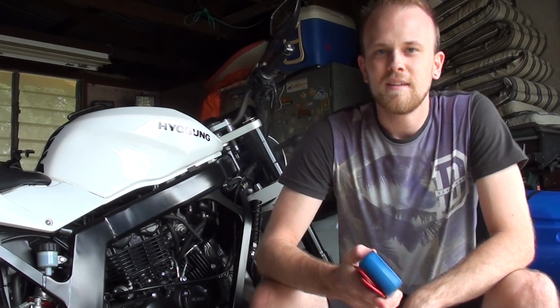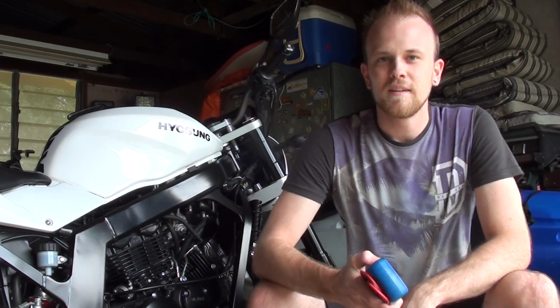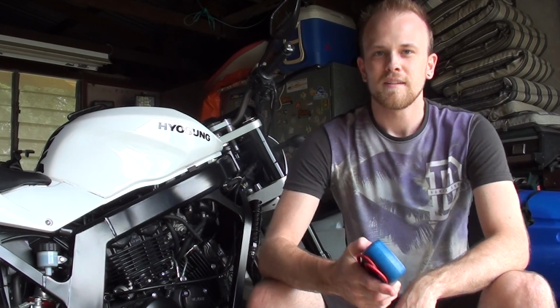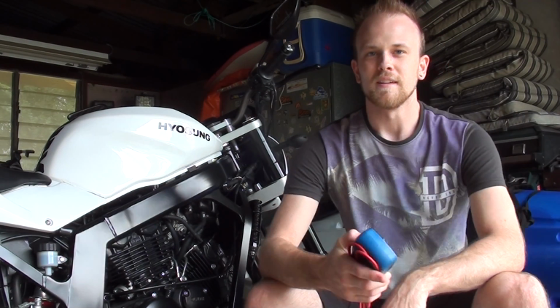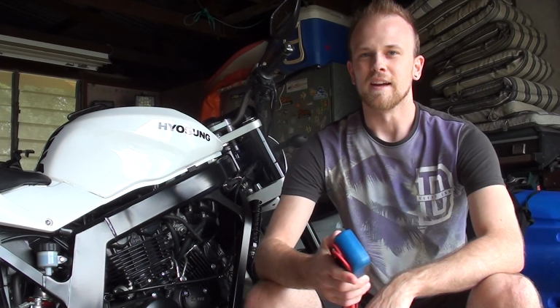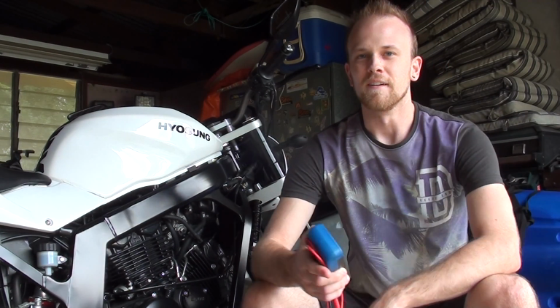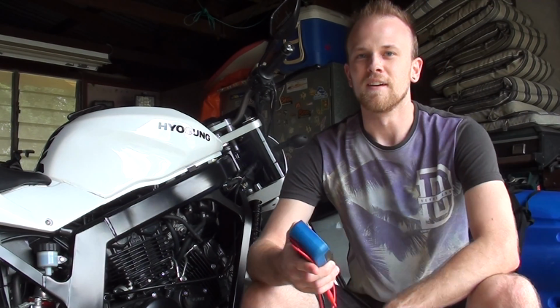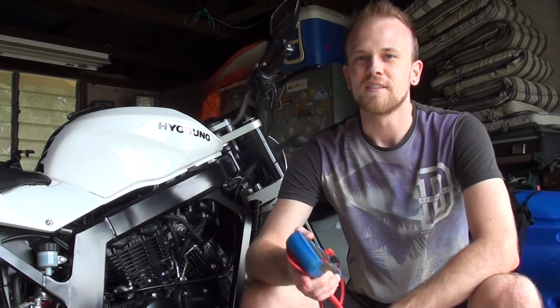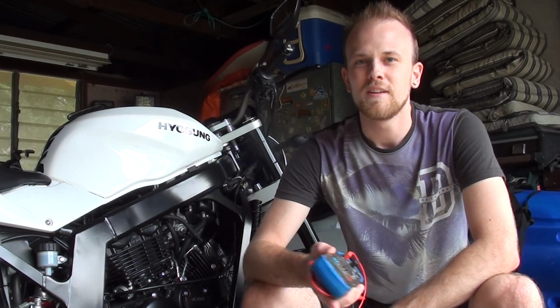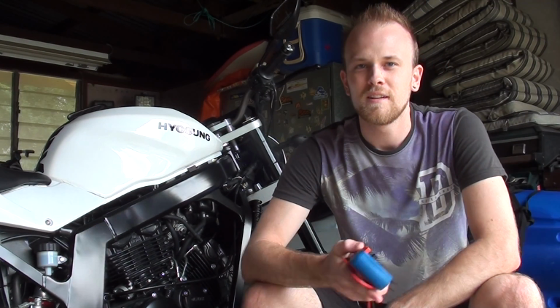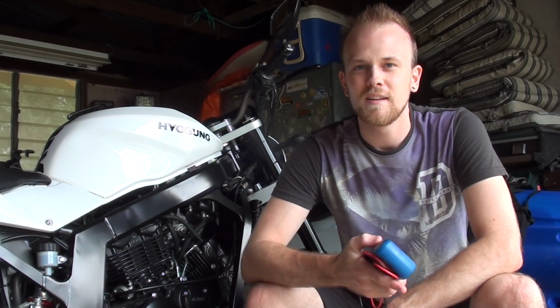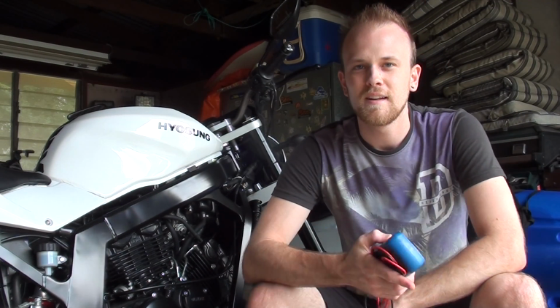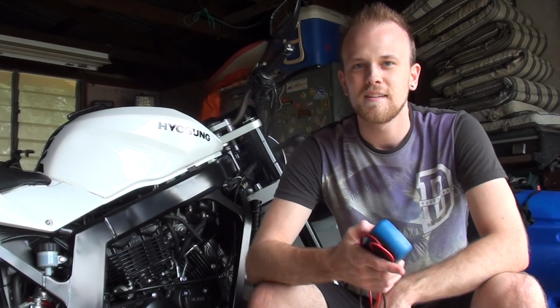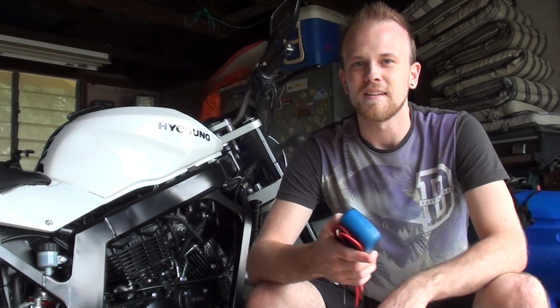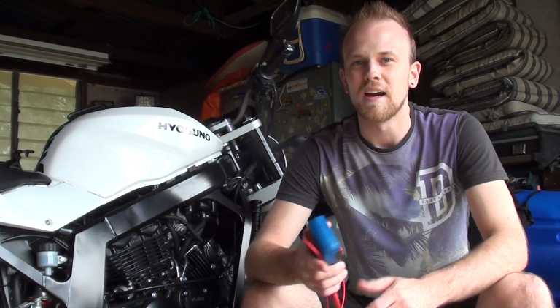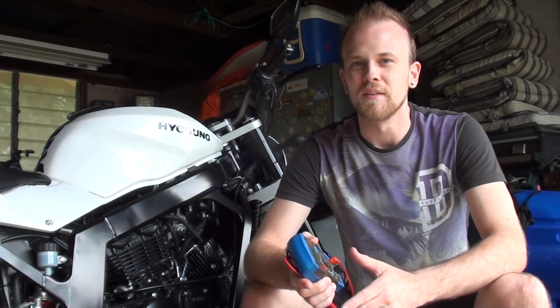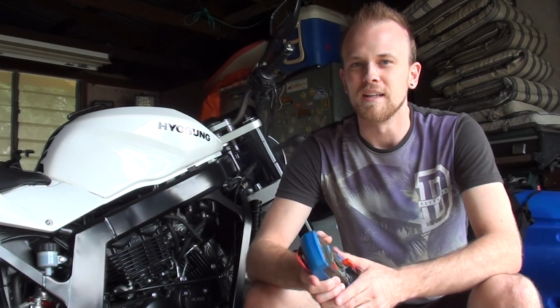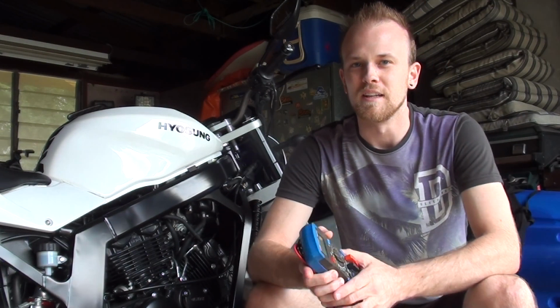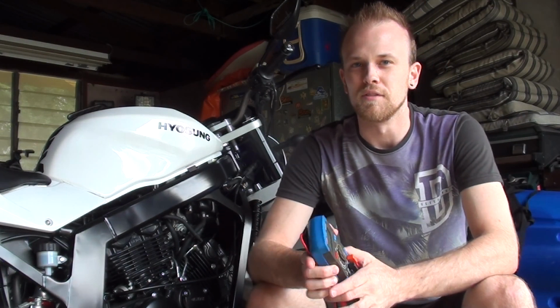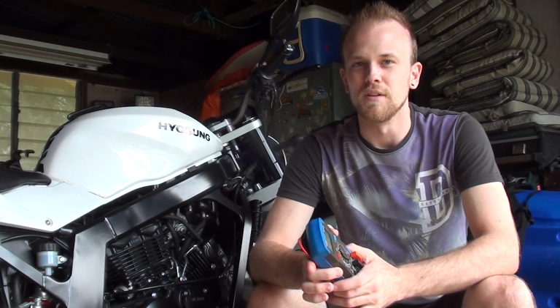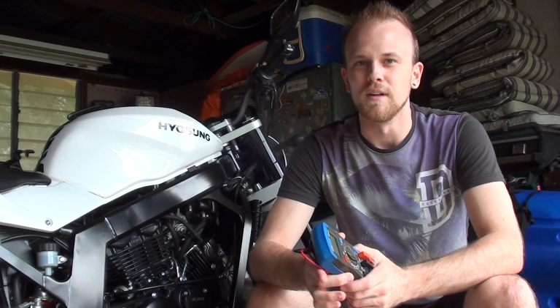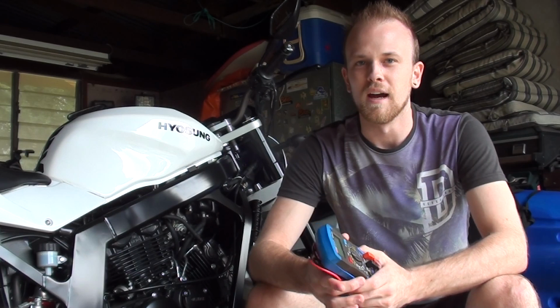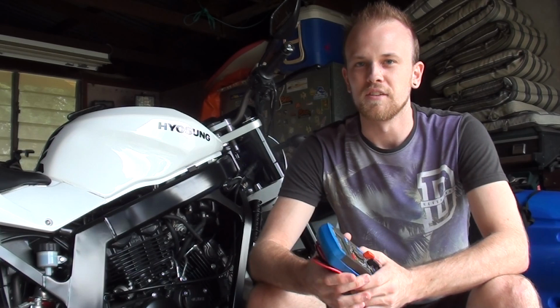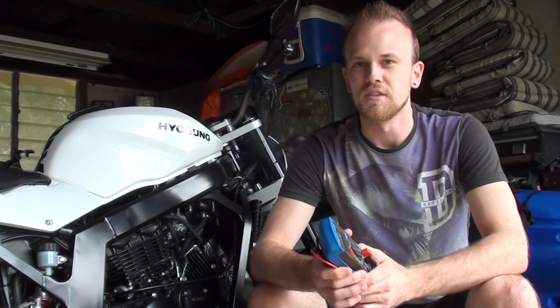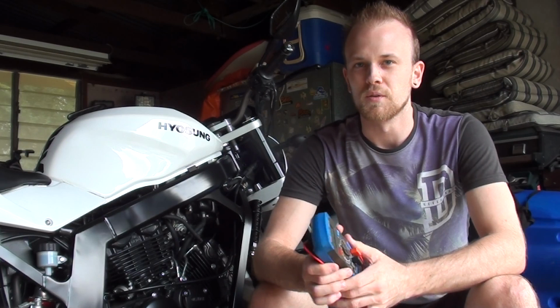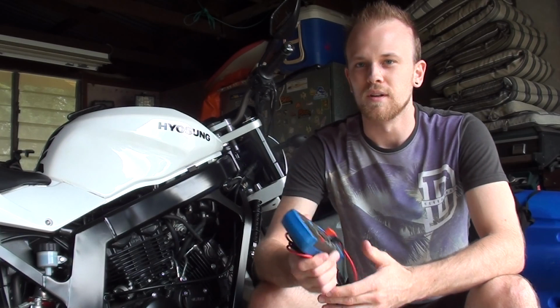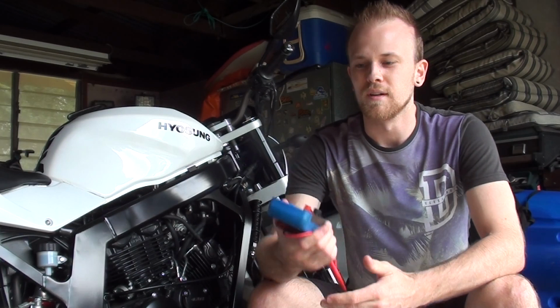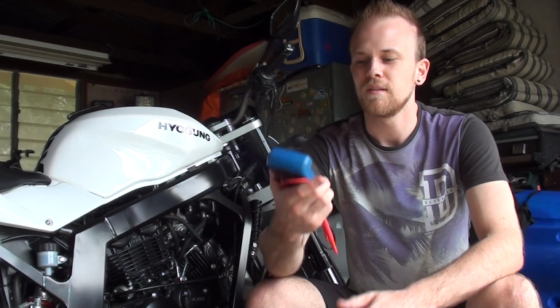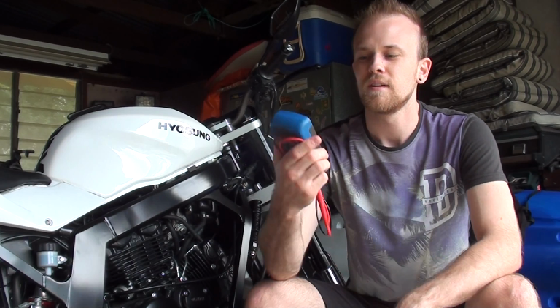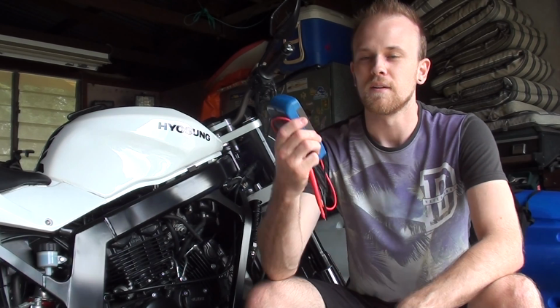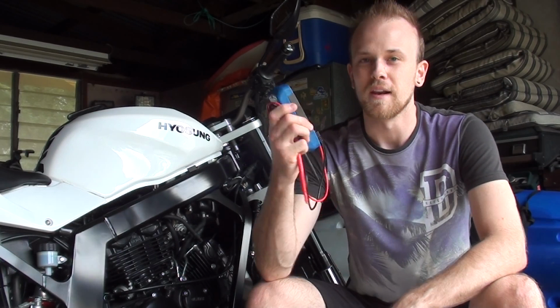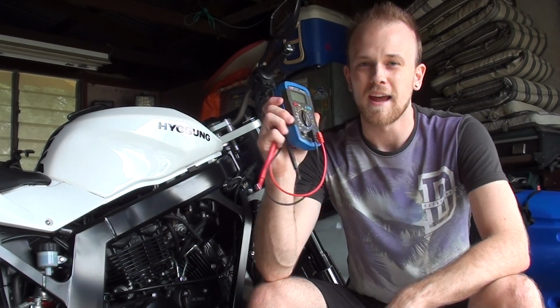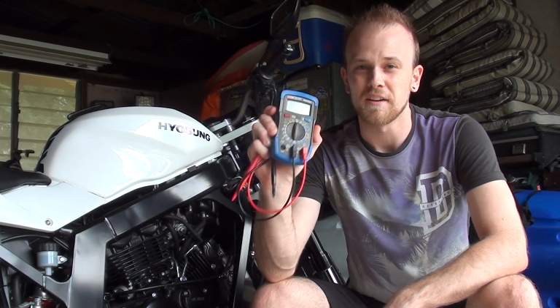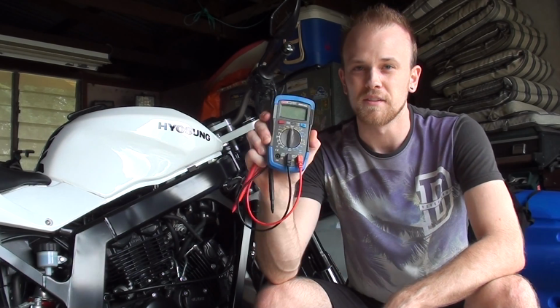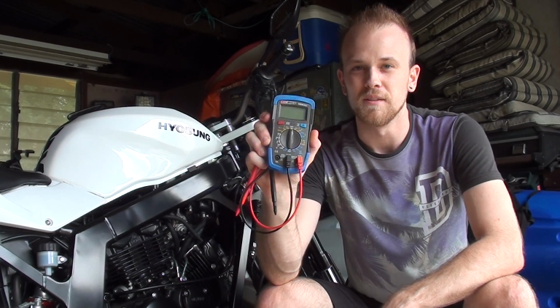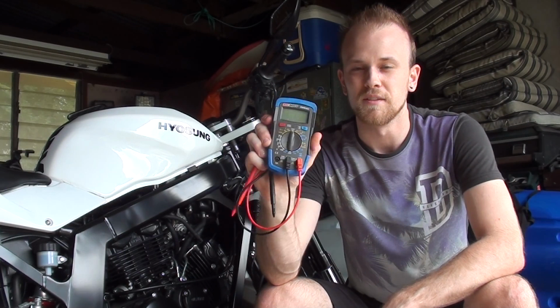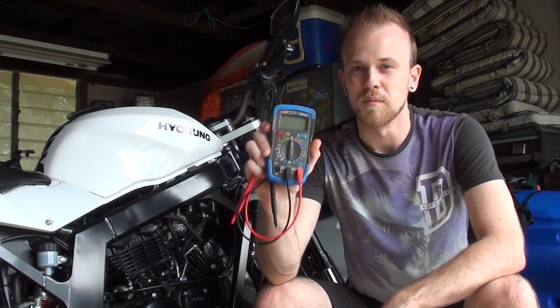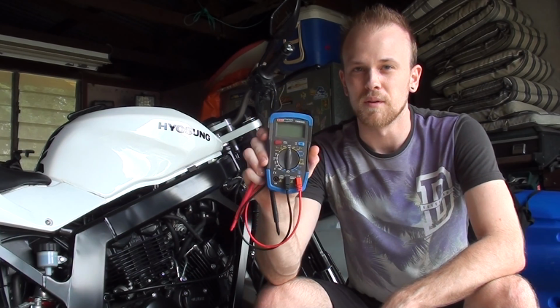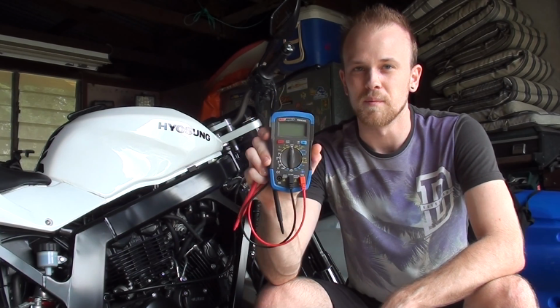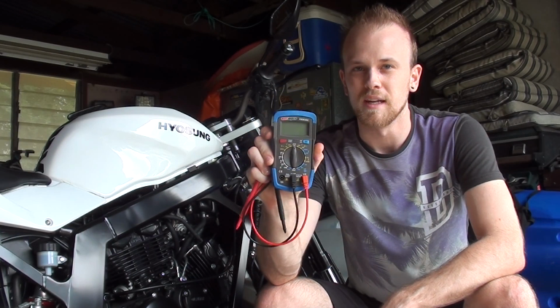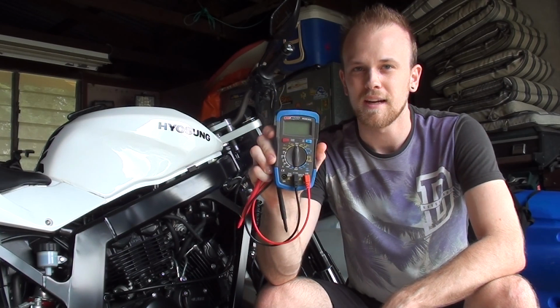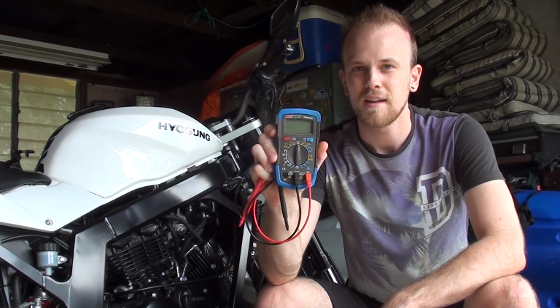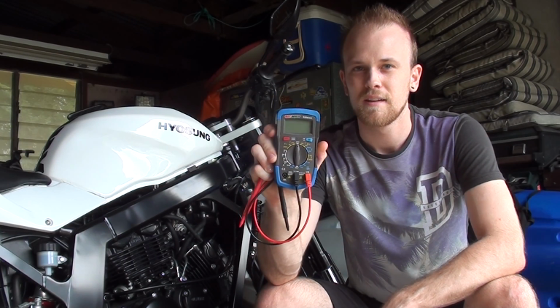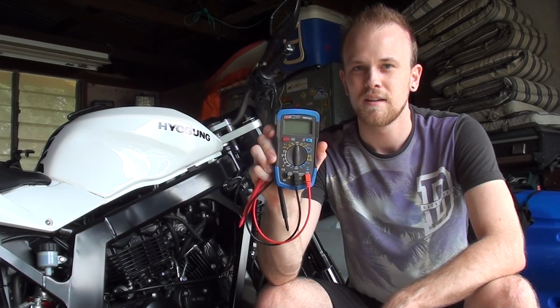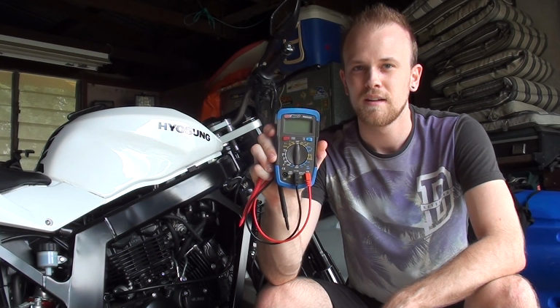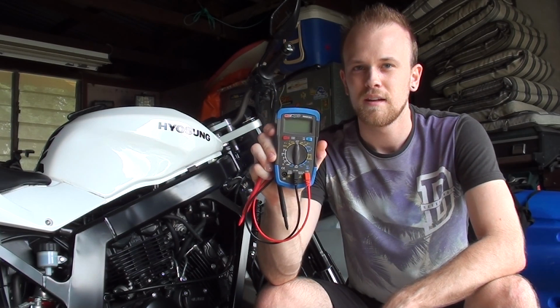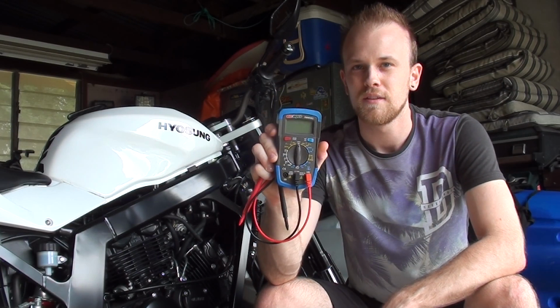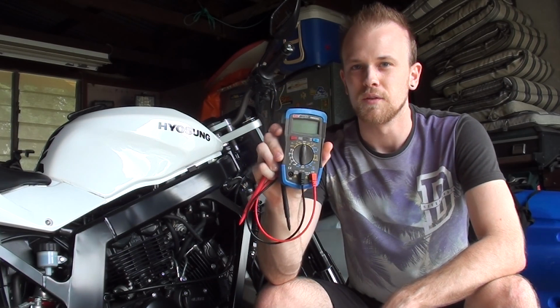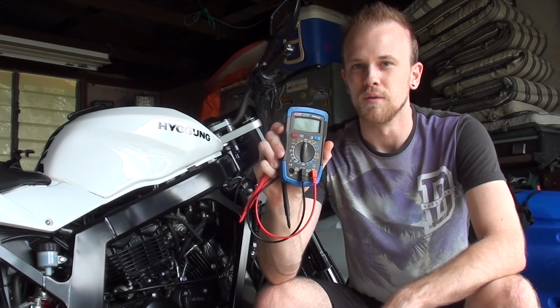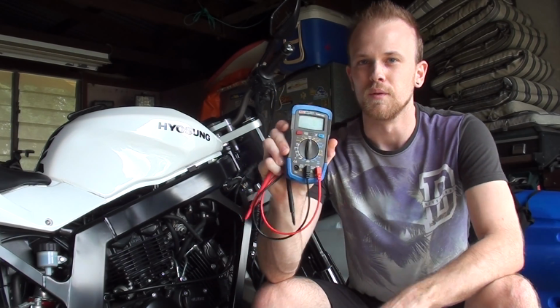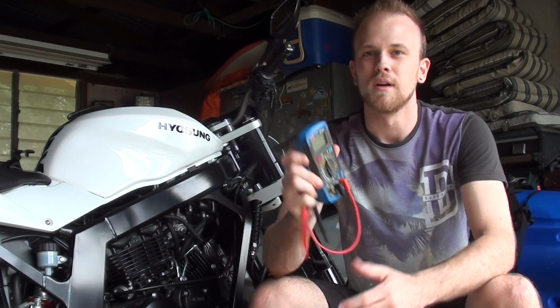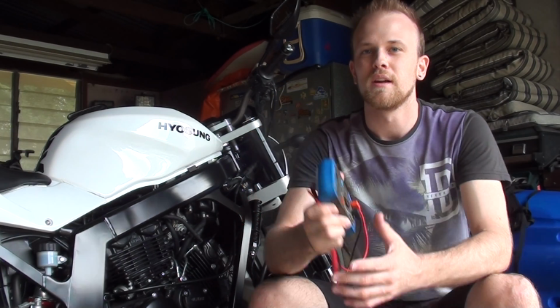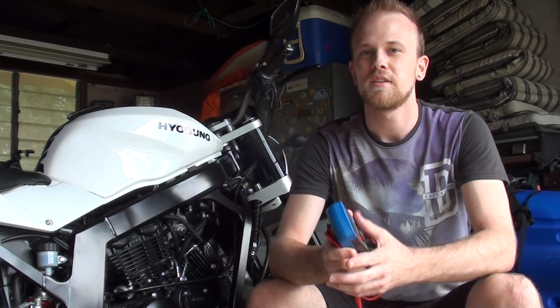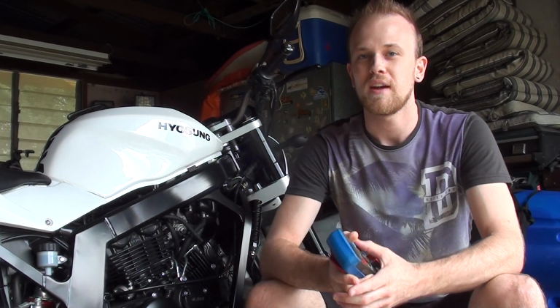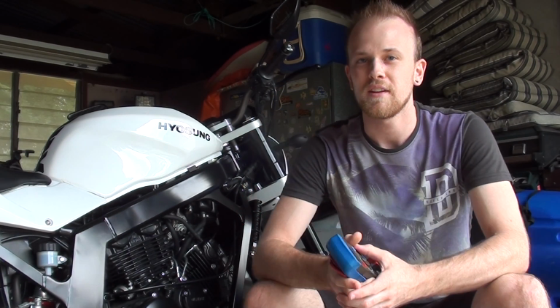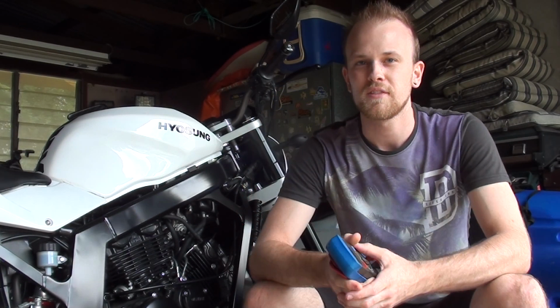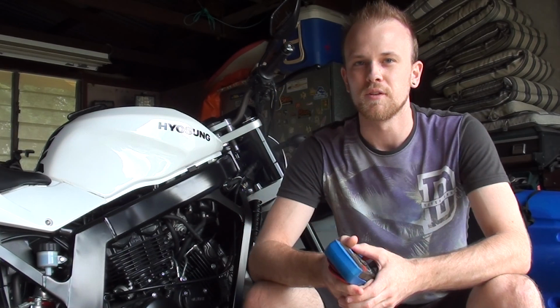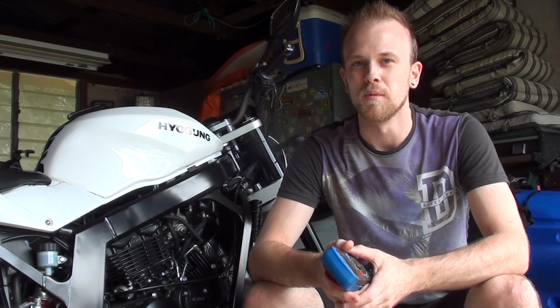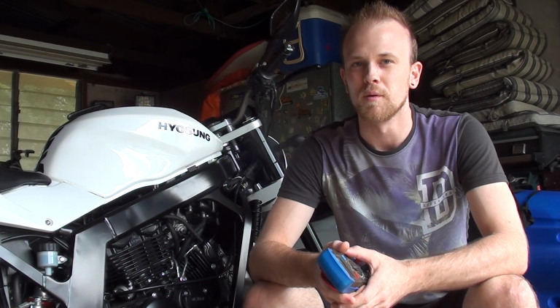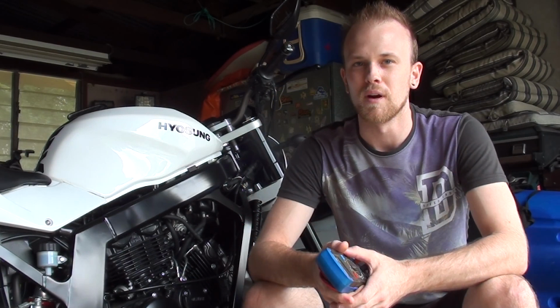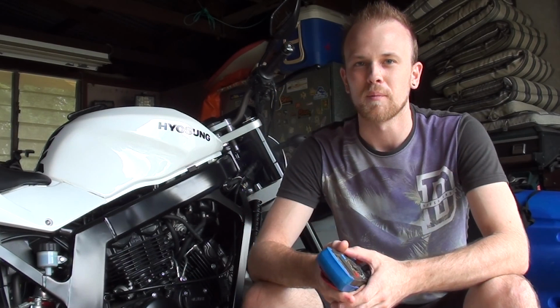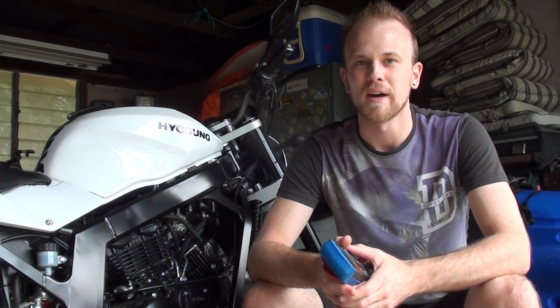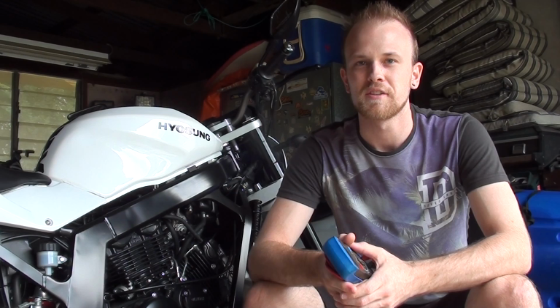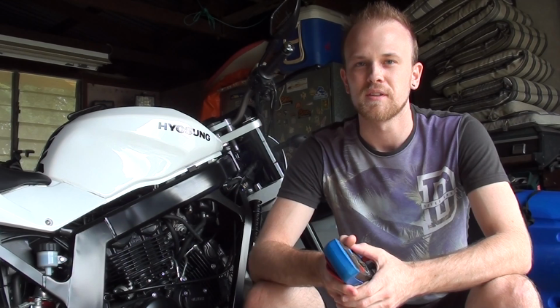G'day guys, today I'm going to give you a tutorial on how to use a multimeter to test your motorbike battery.